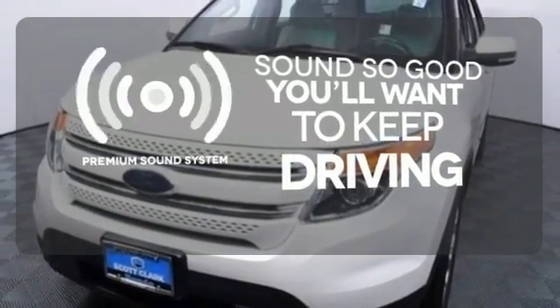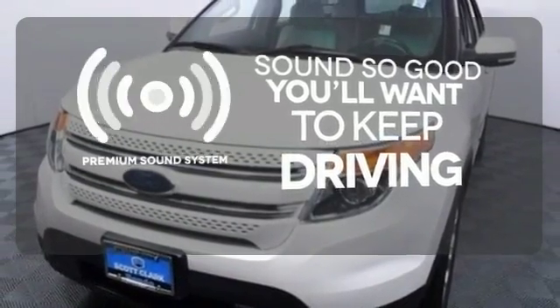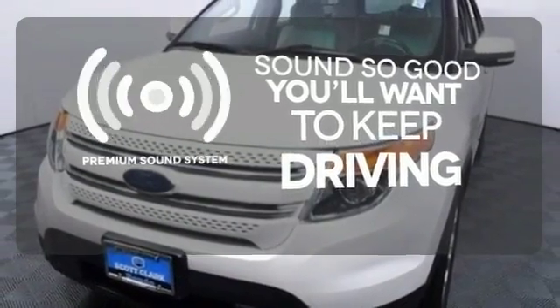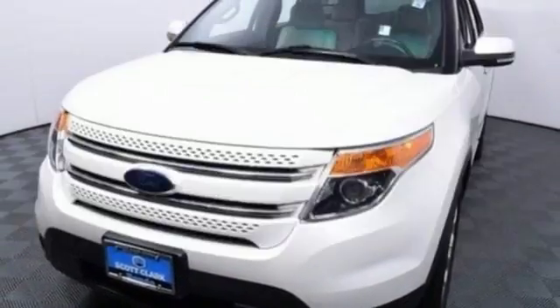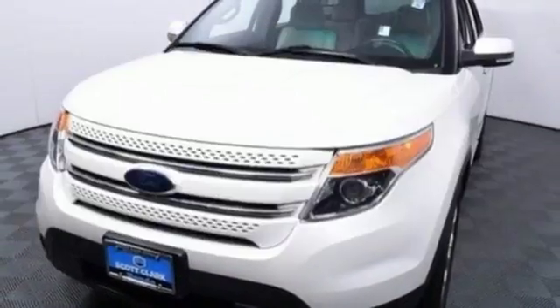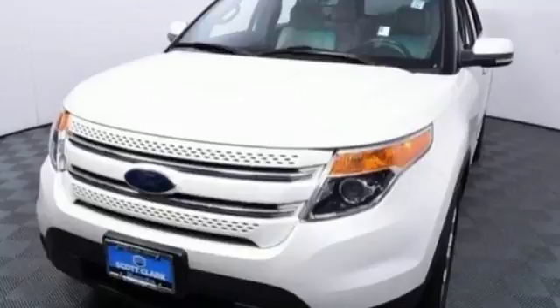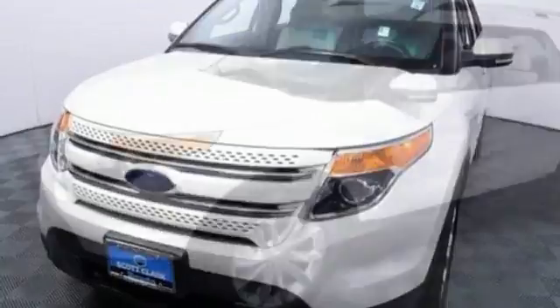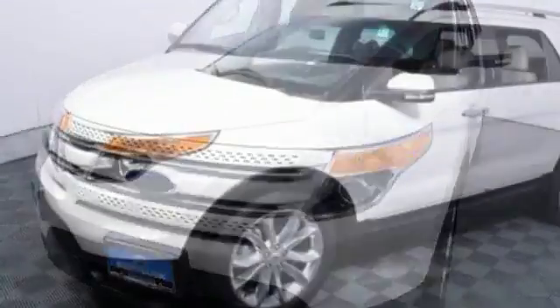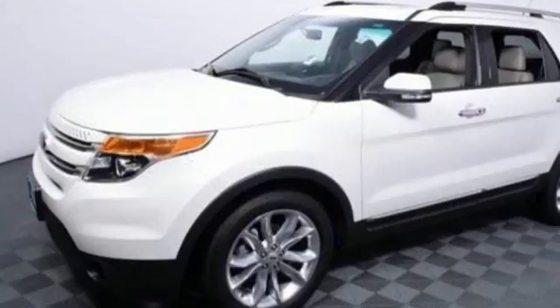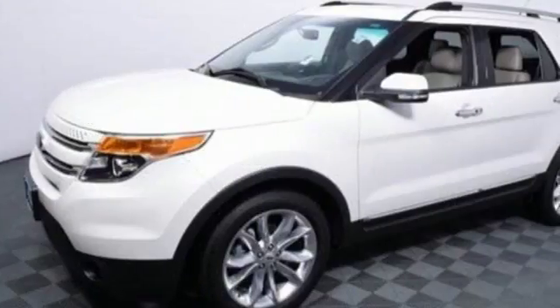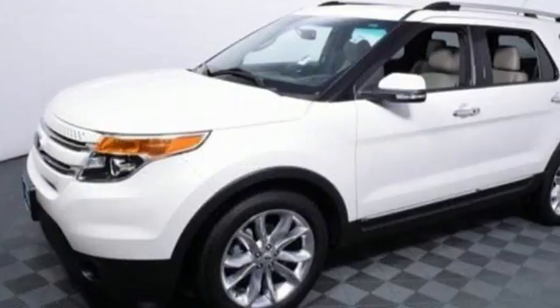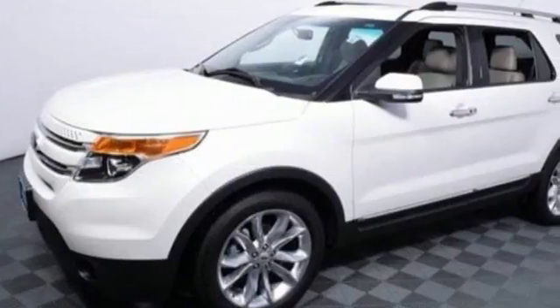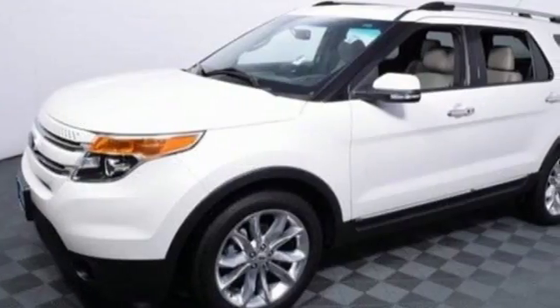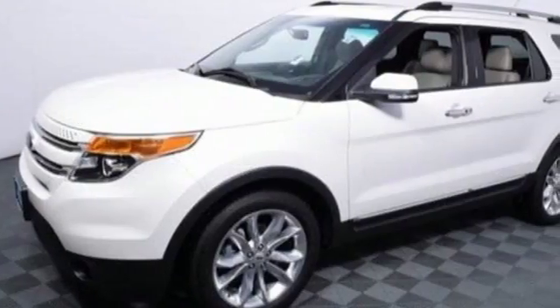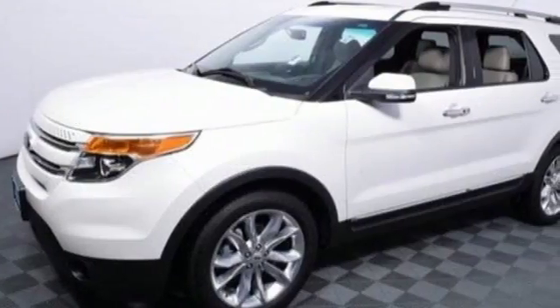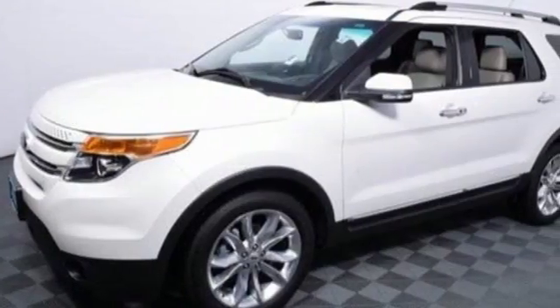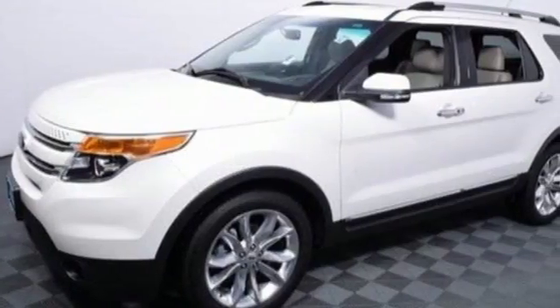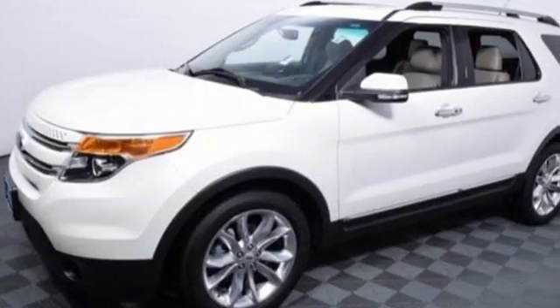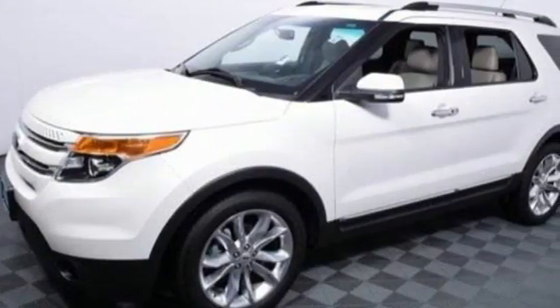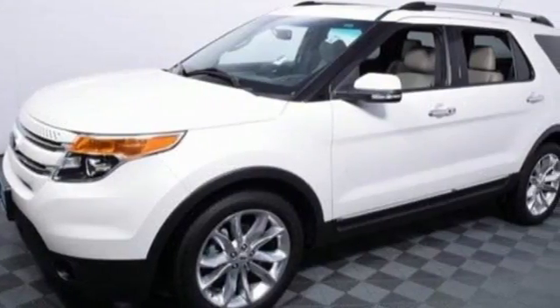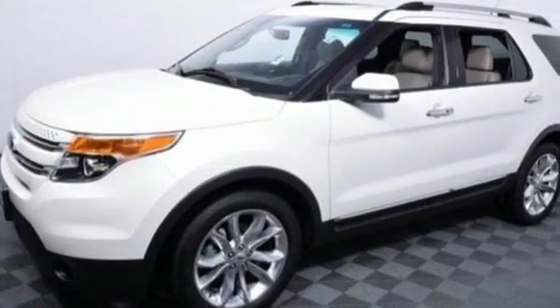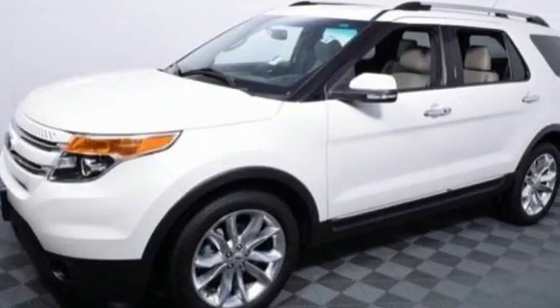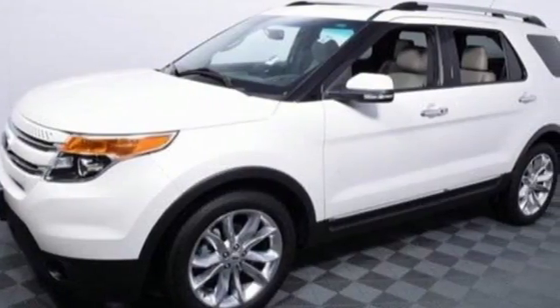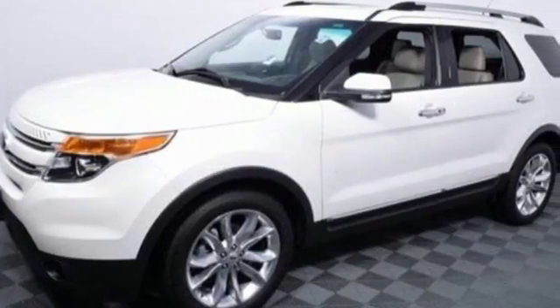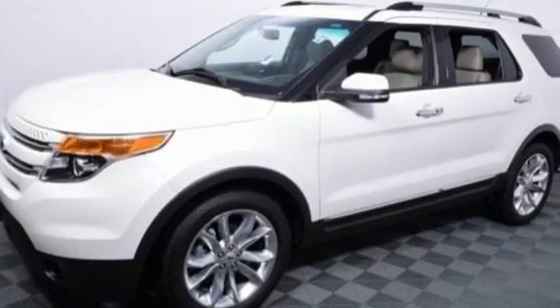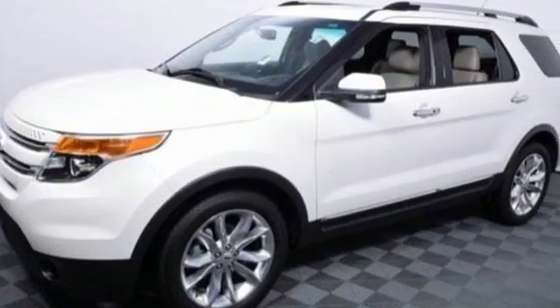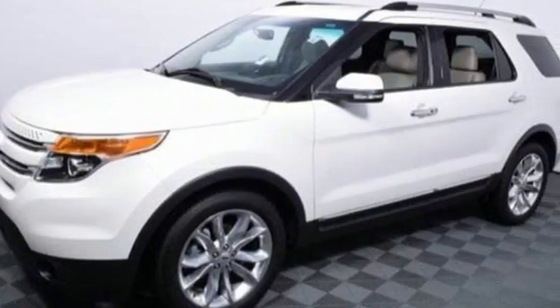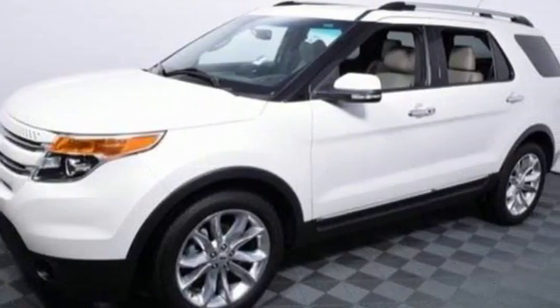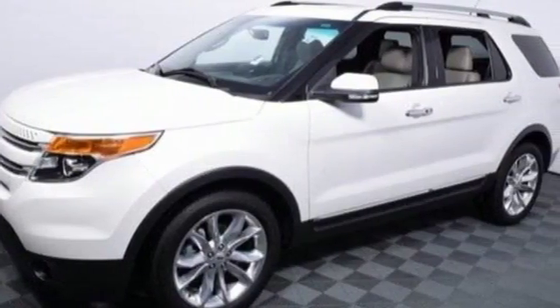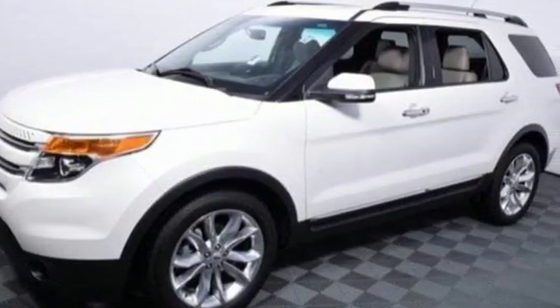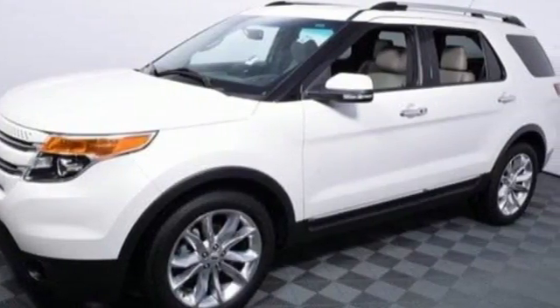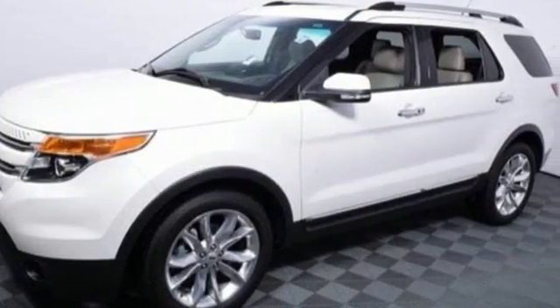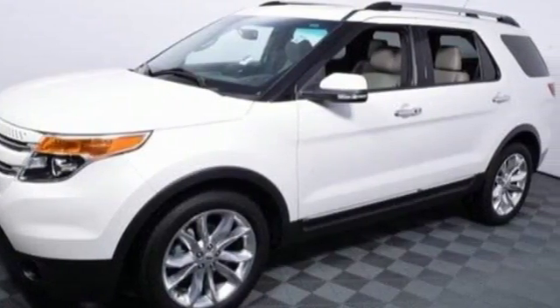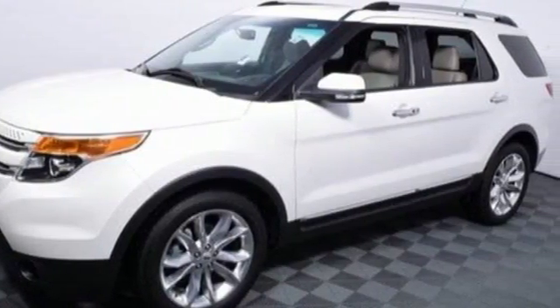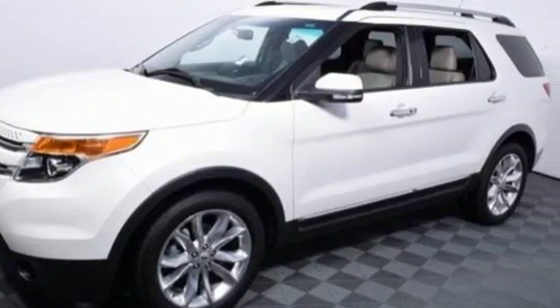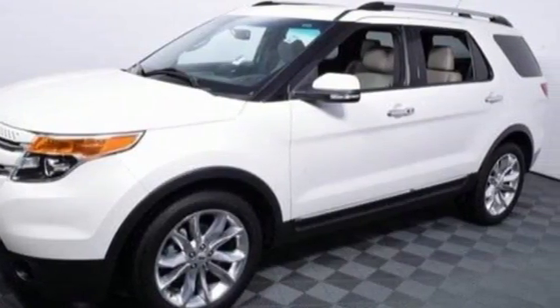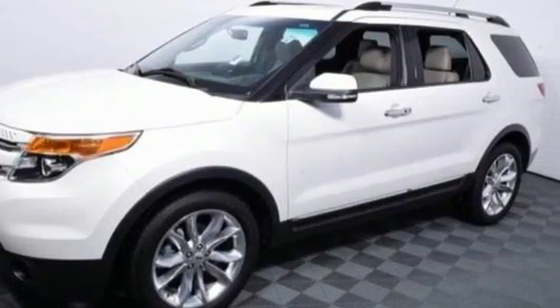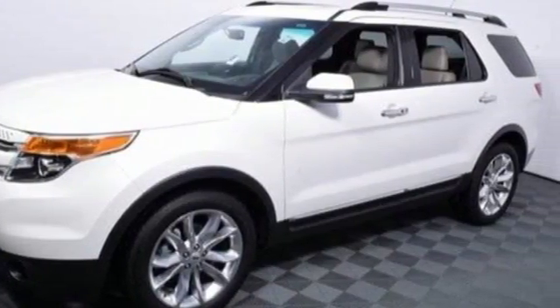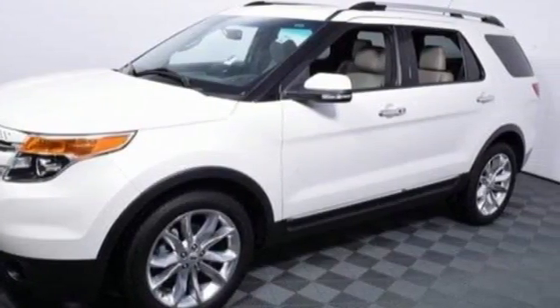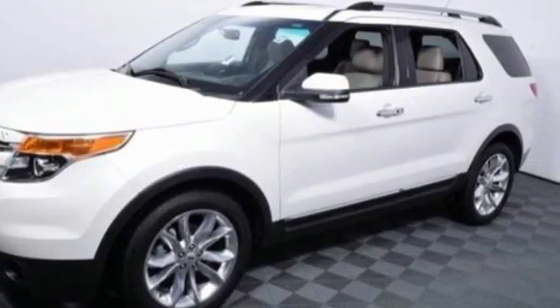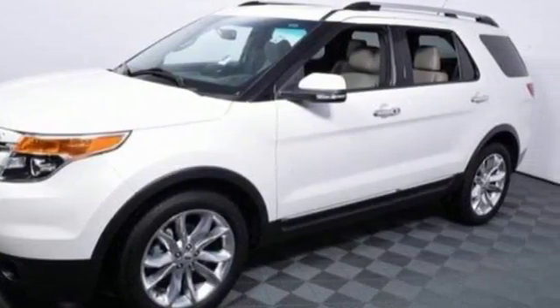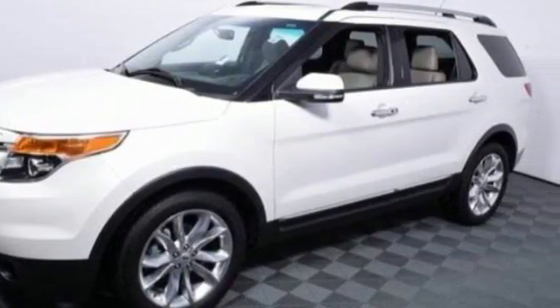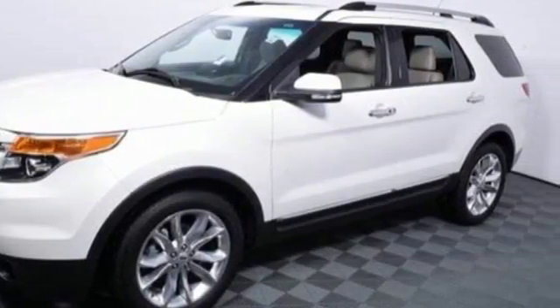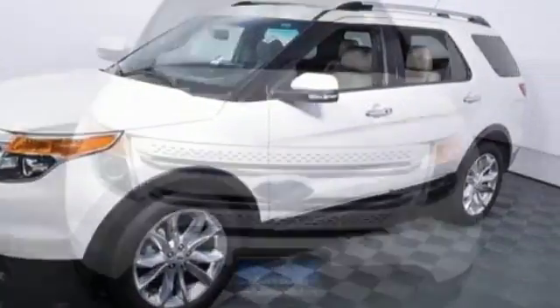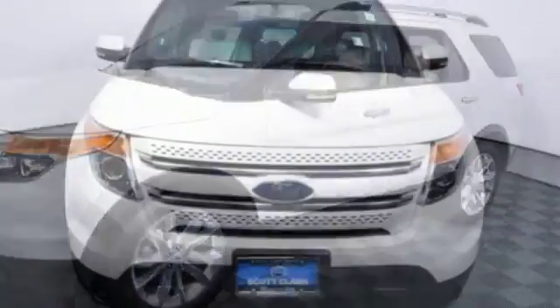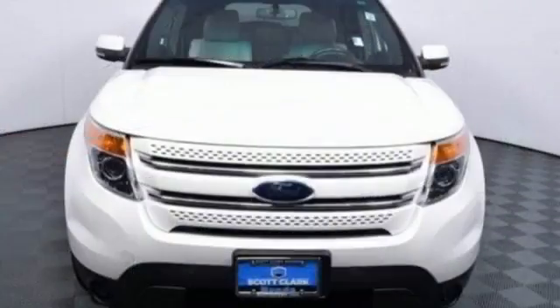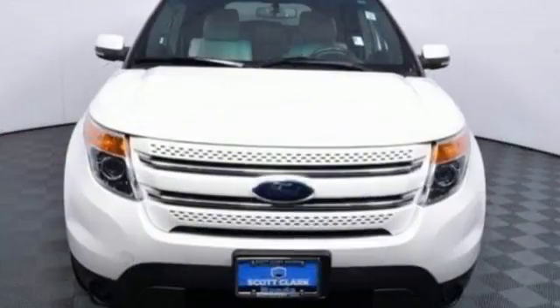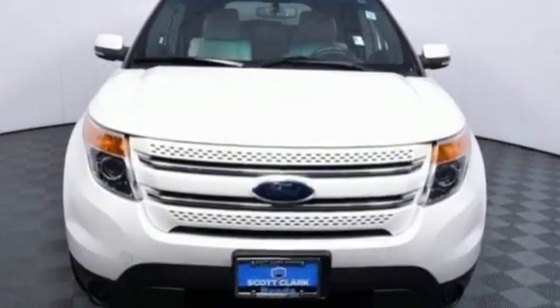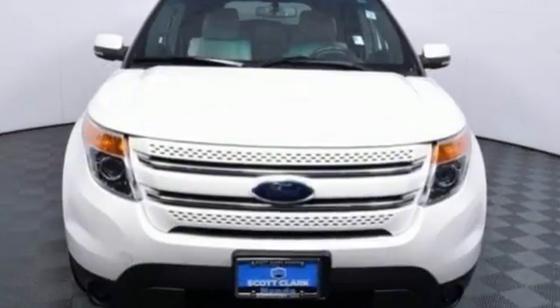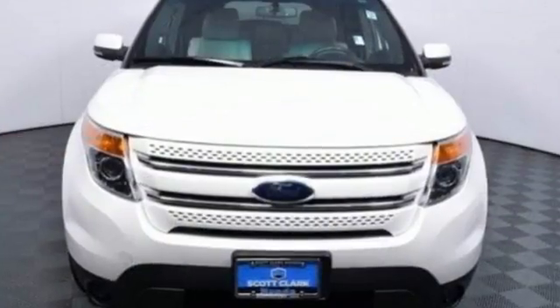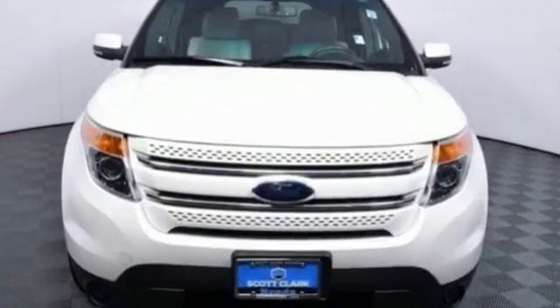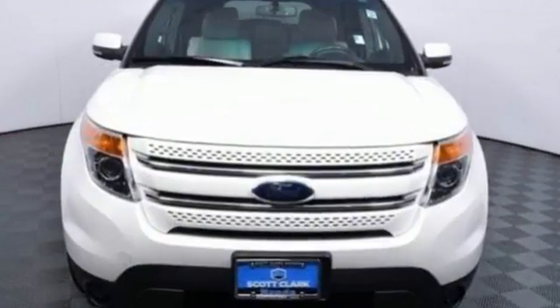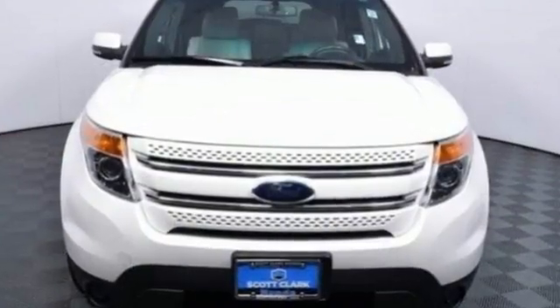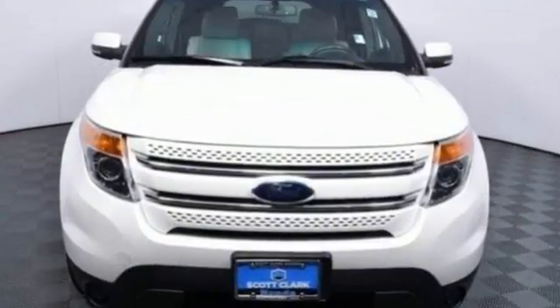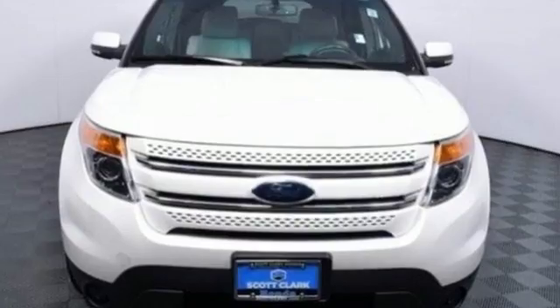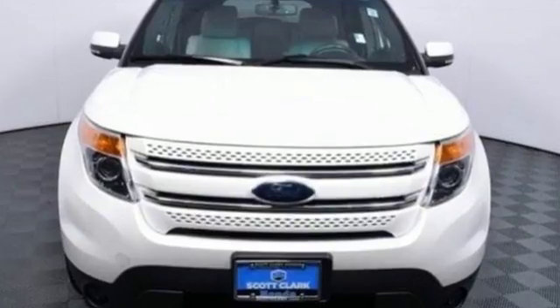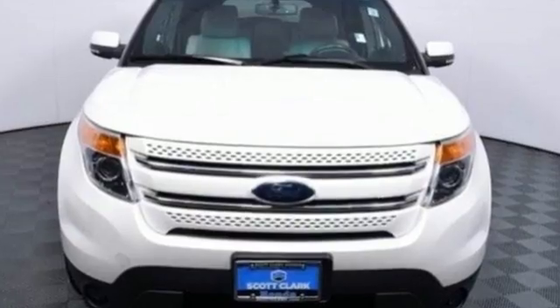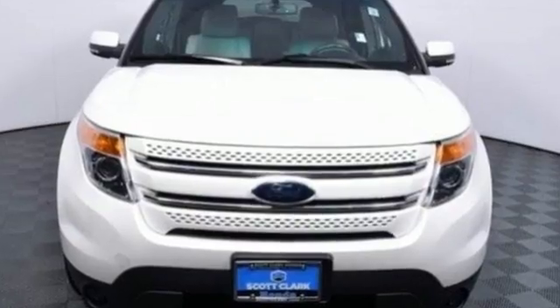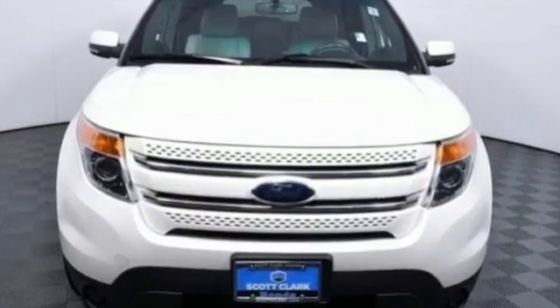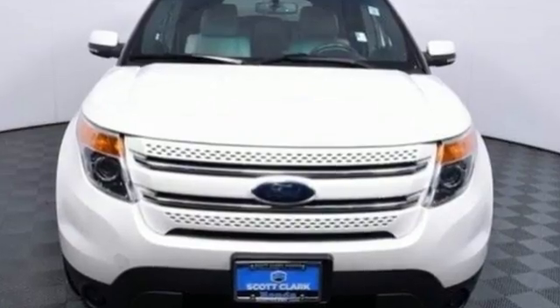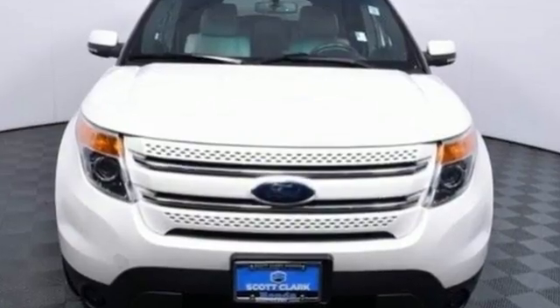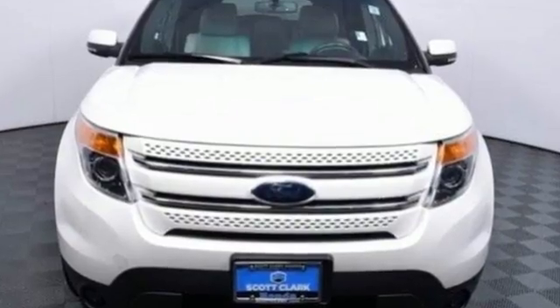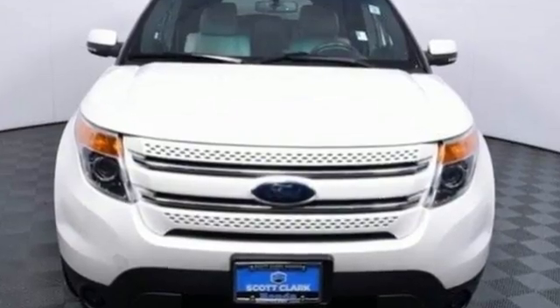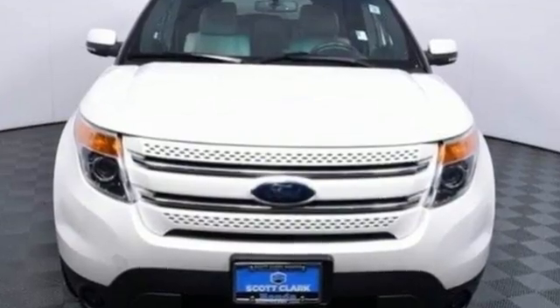This rugged and comfortable family hauler is just waiting to take you on your next trip. Take the first step toward adventure today.